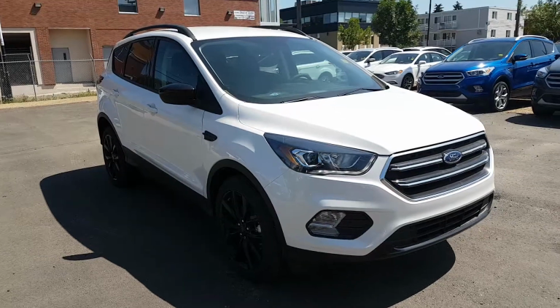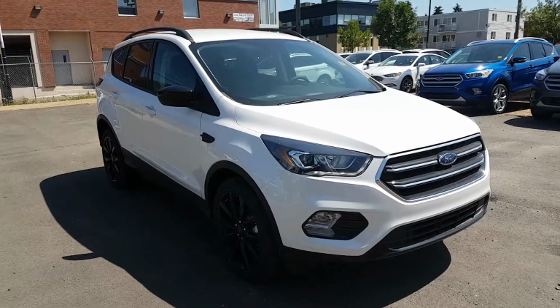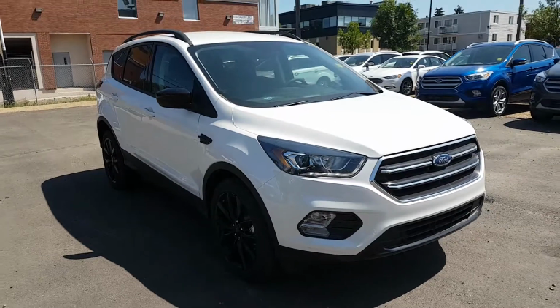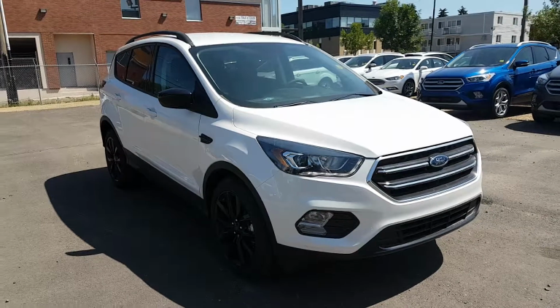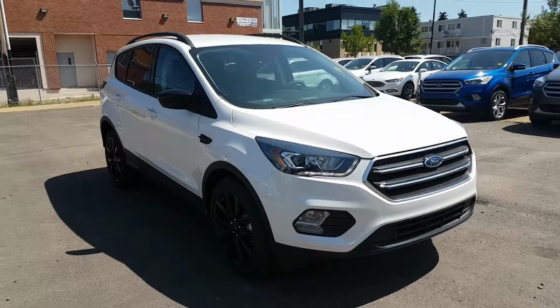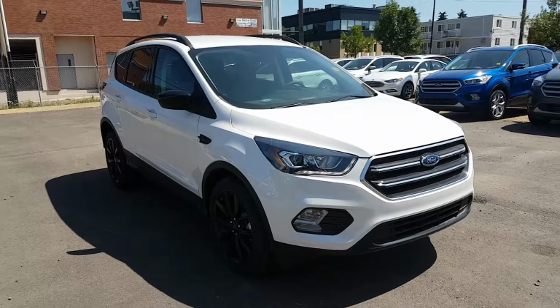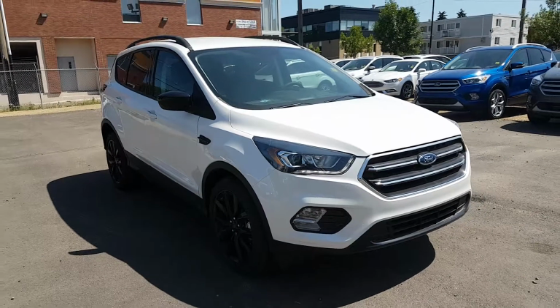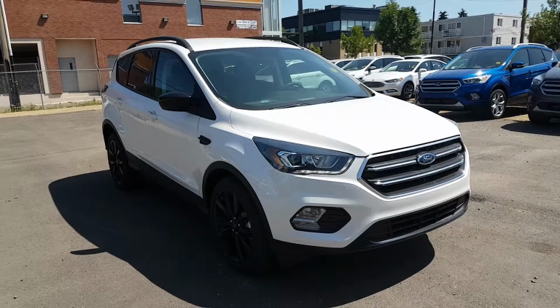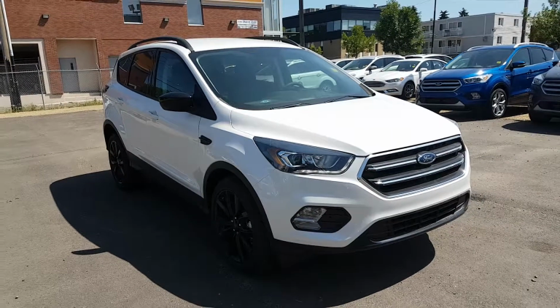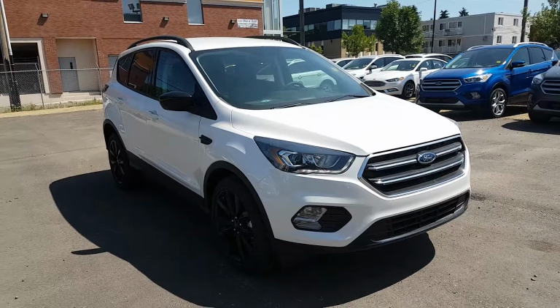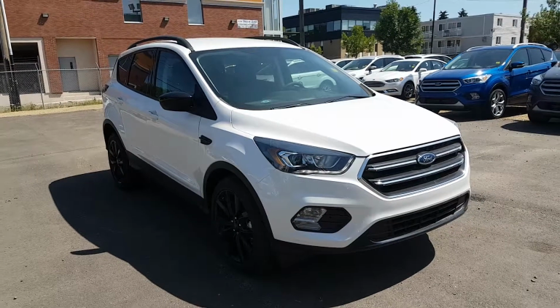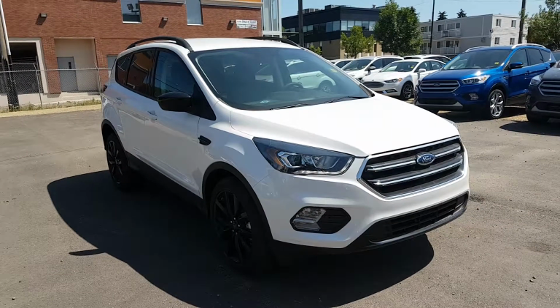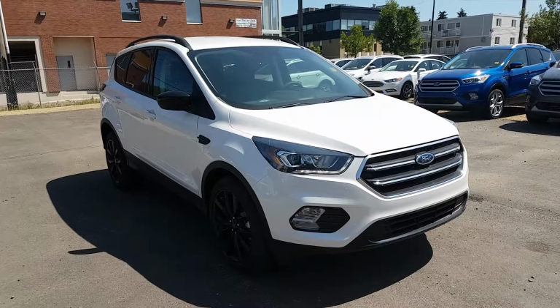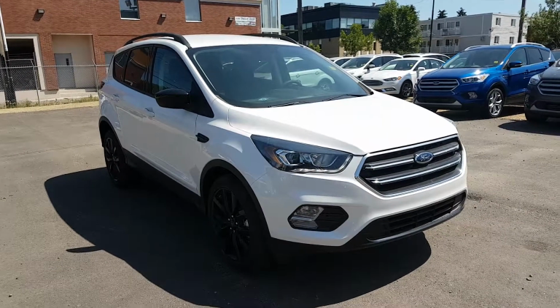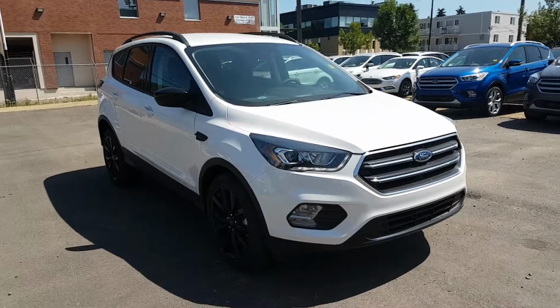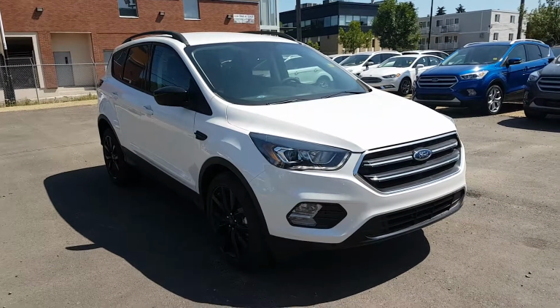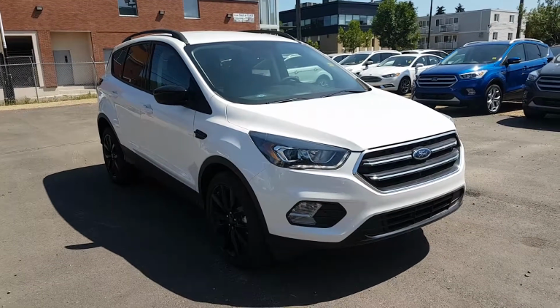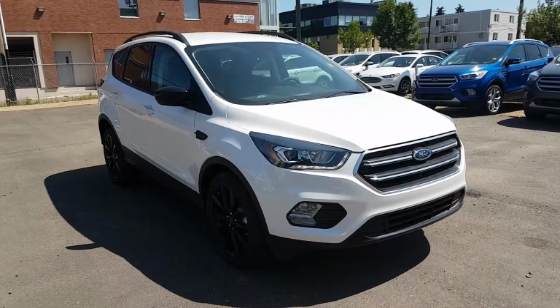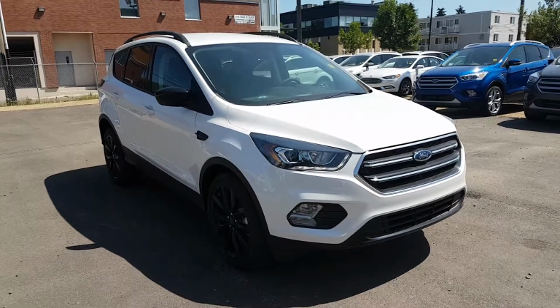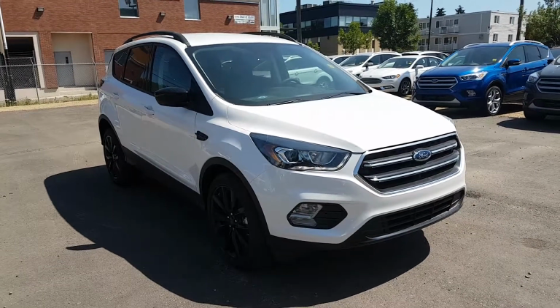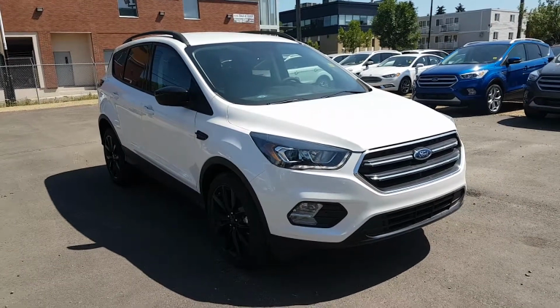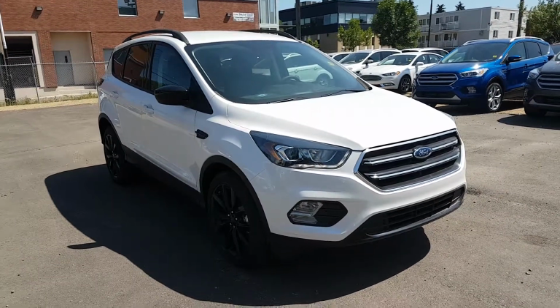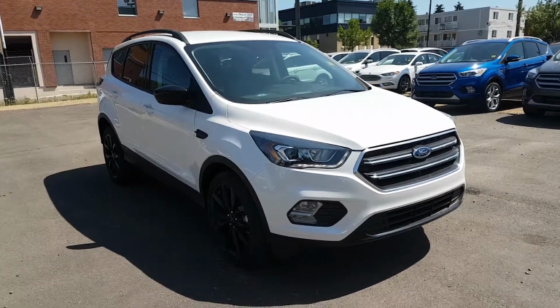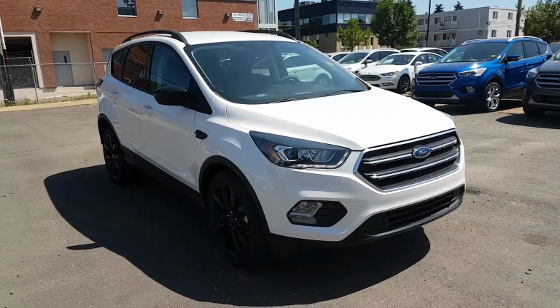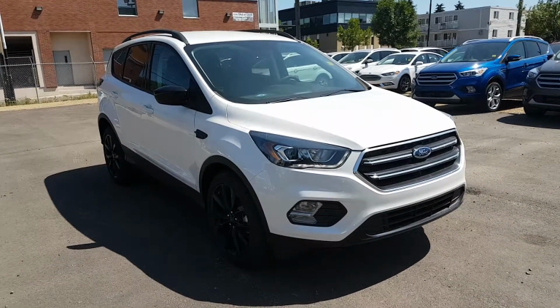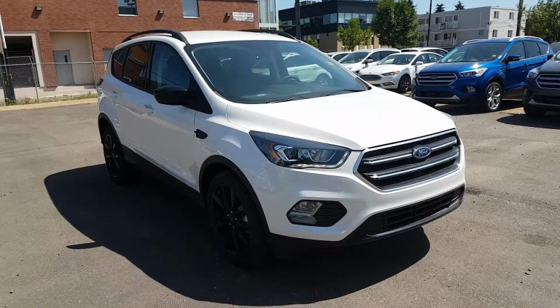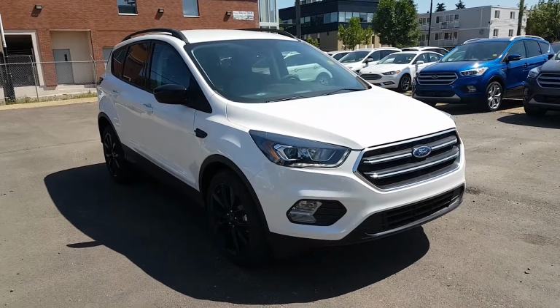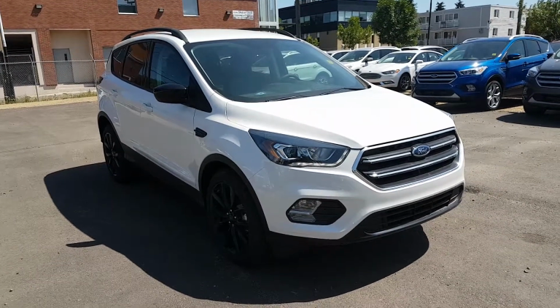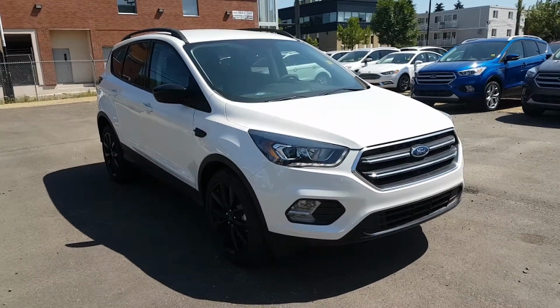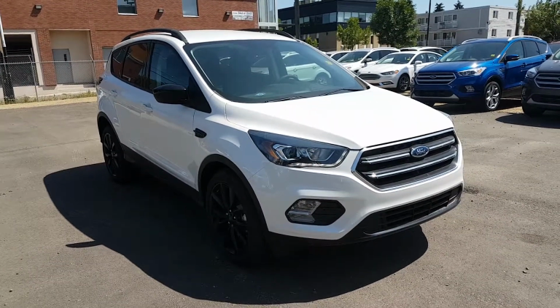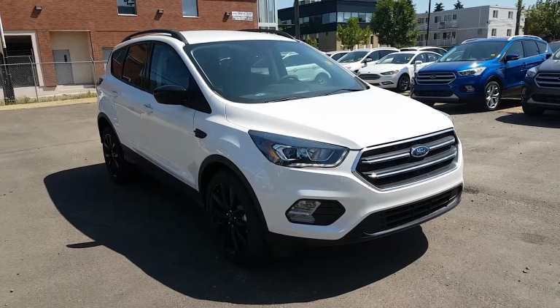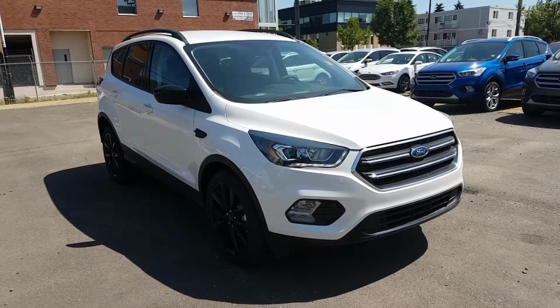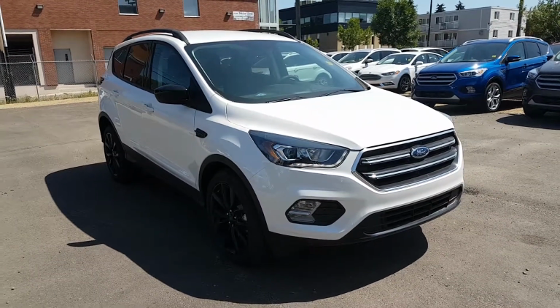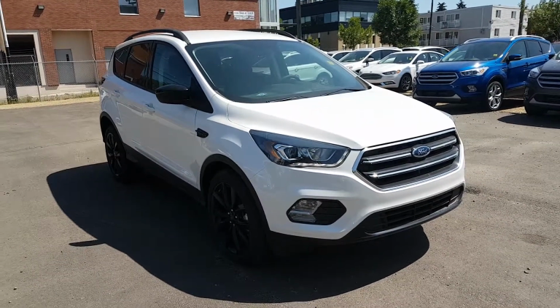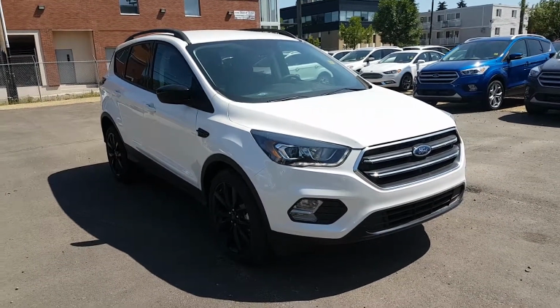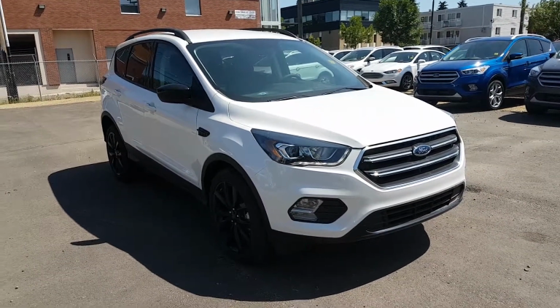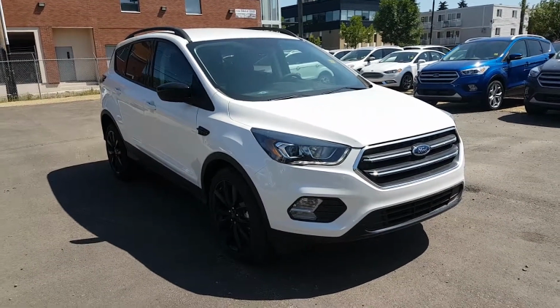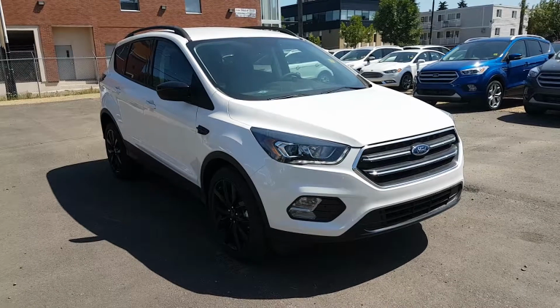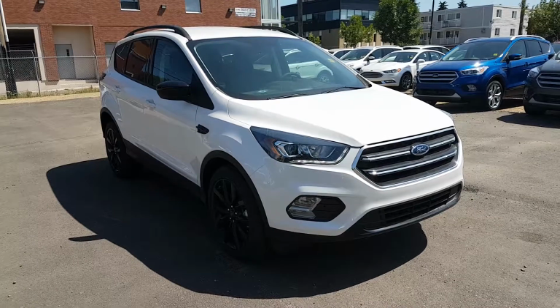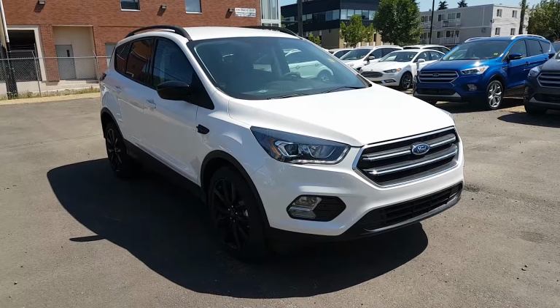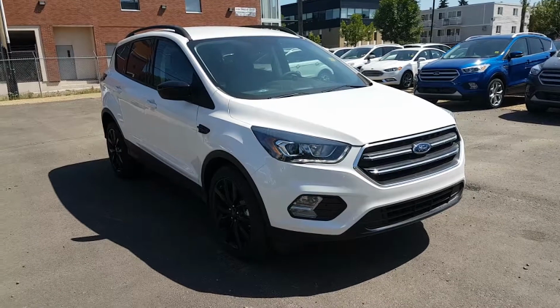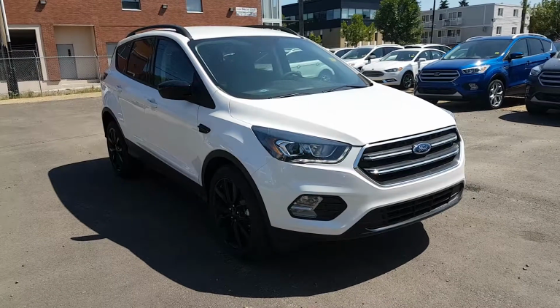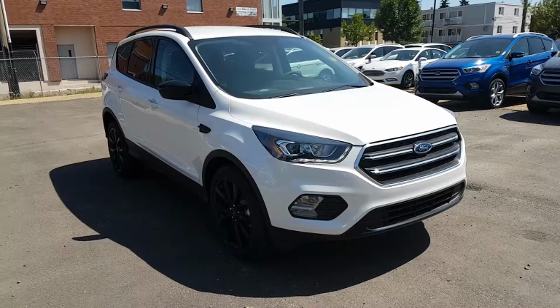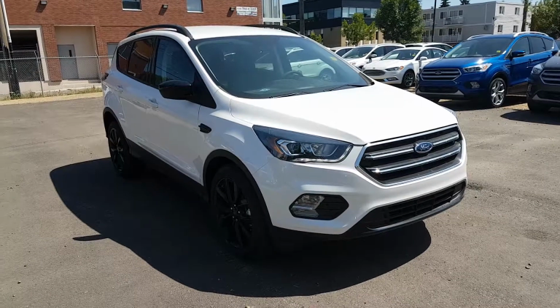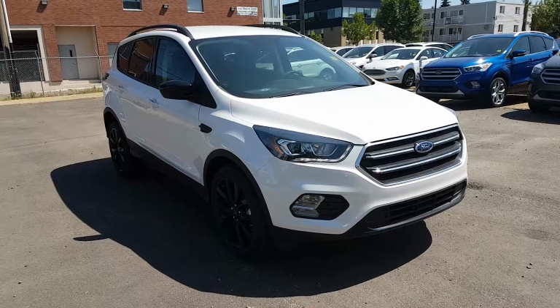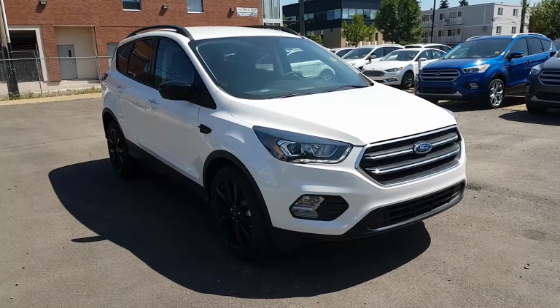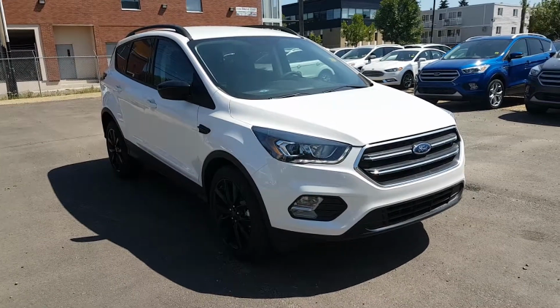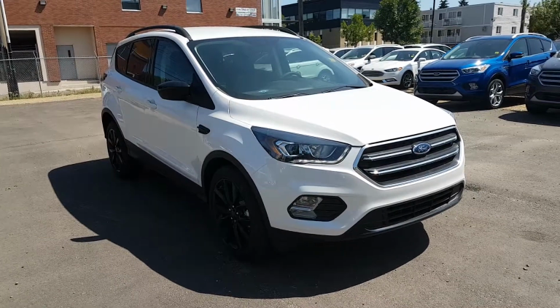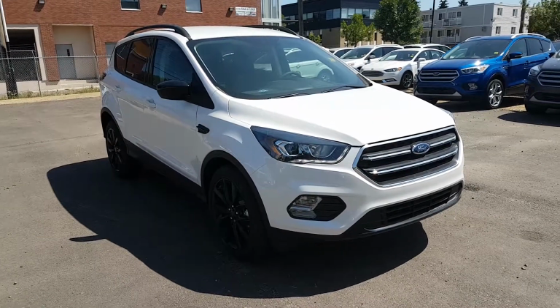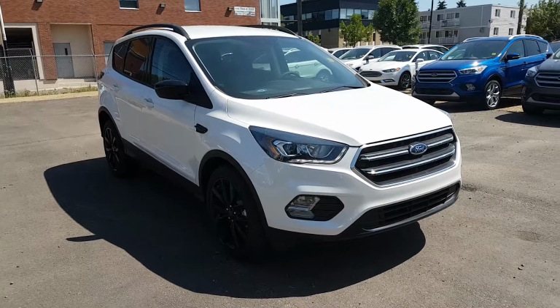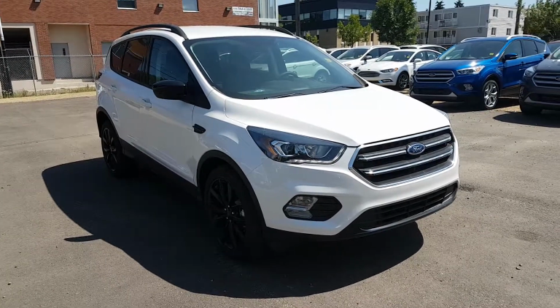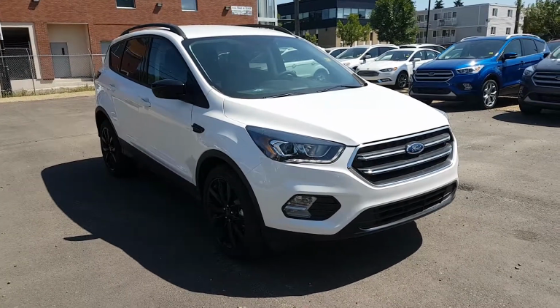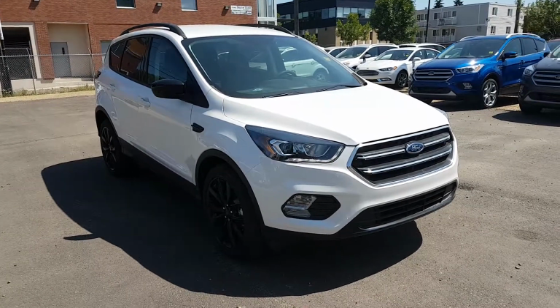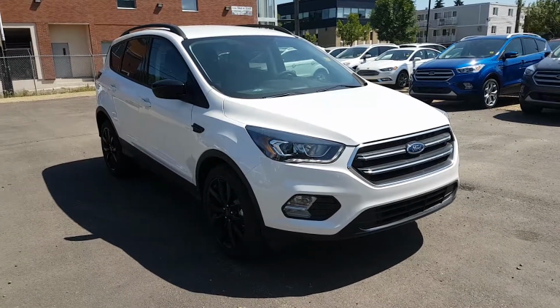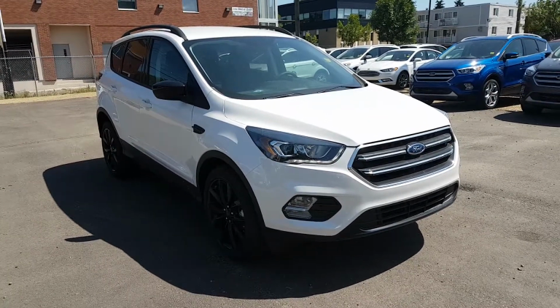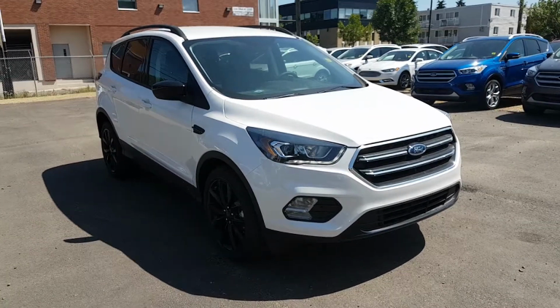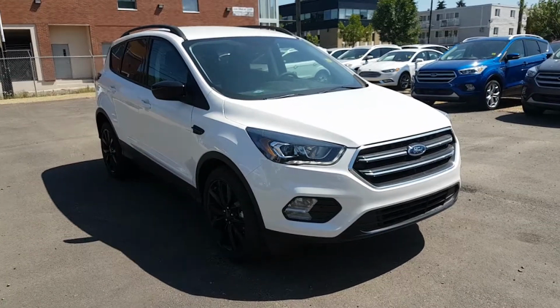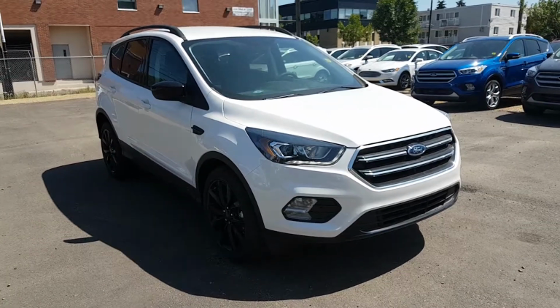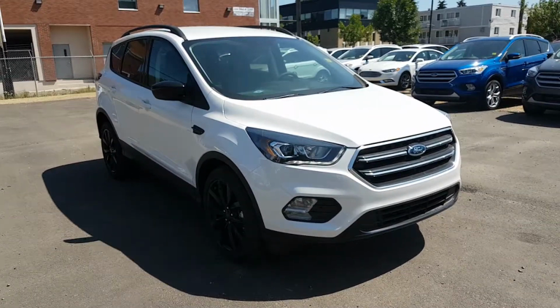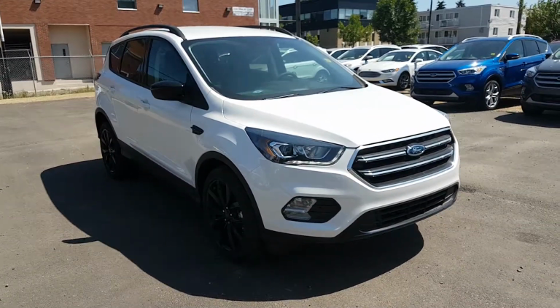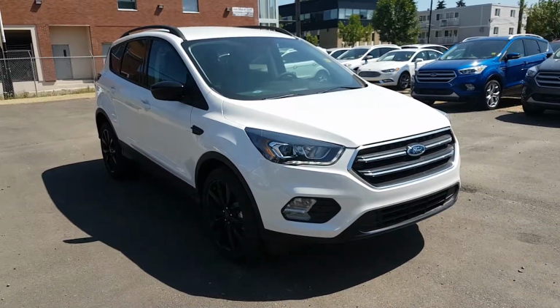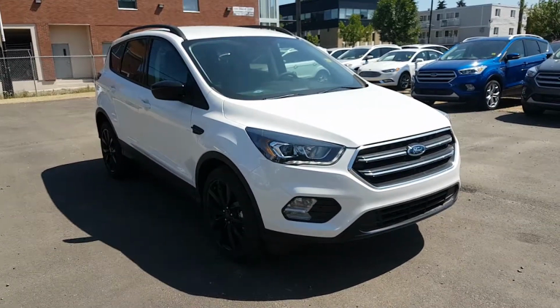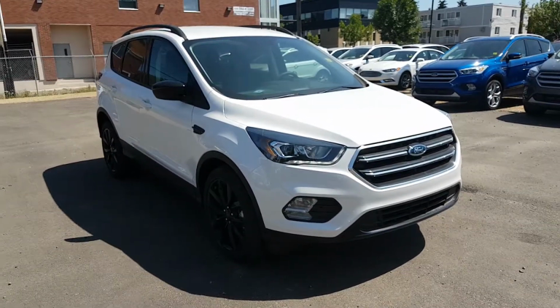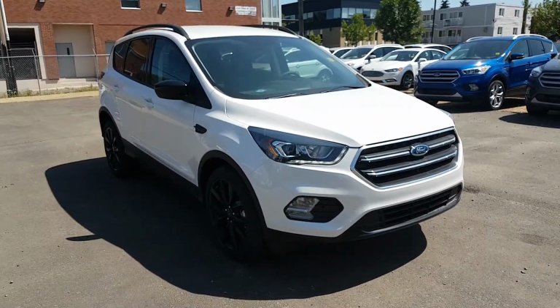Lindsay once again at Waterloo Ford Lincoln. Today we're taking a look at this tri-metallic platinum white 2017 Ford Escape SE.